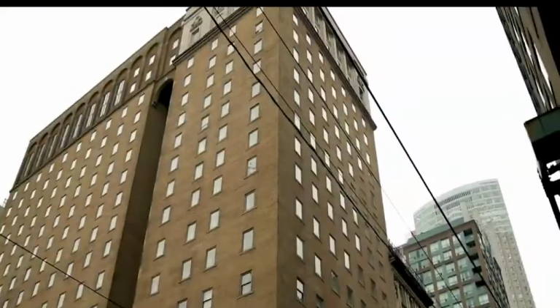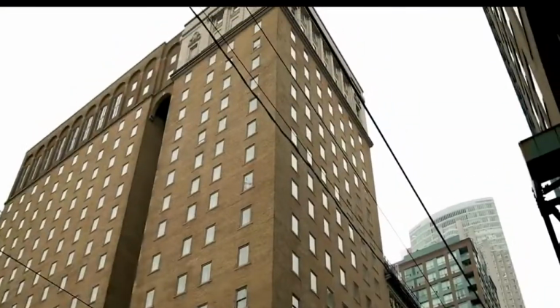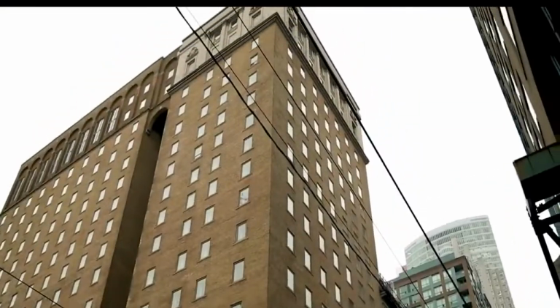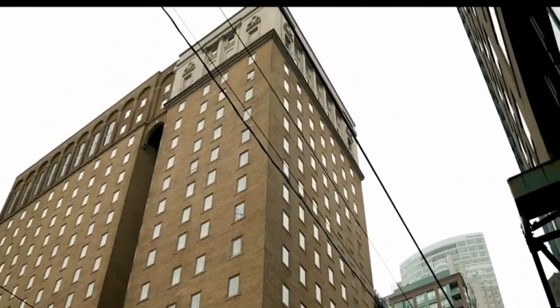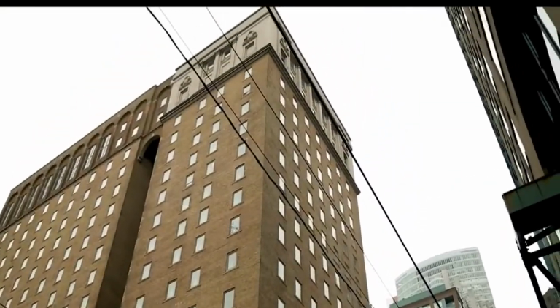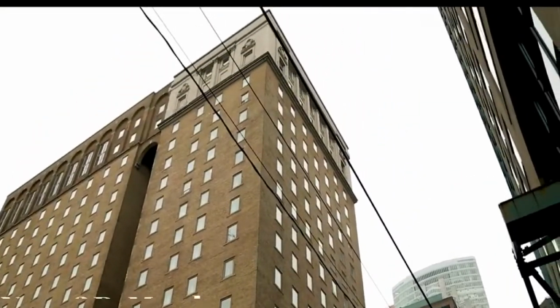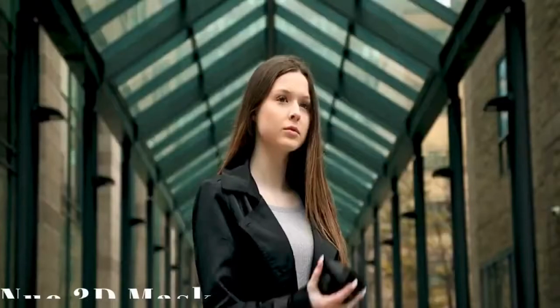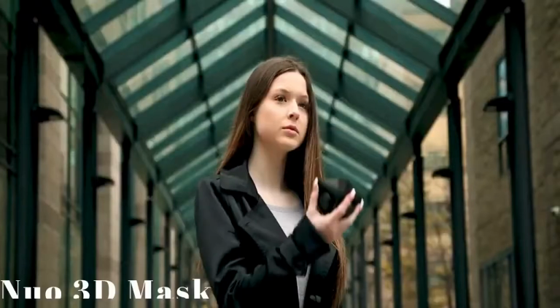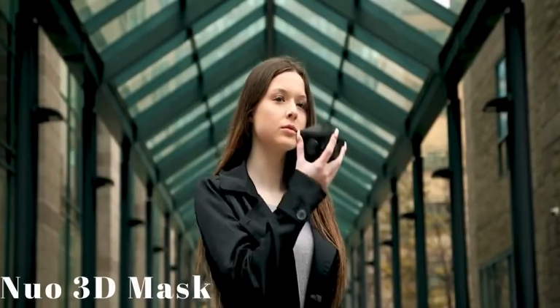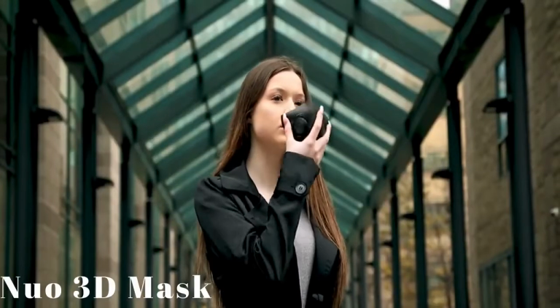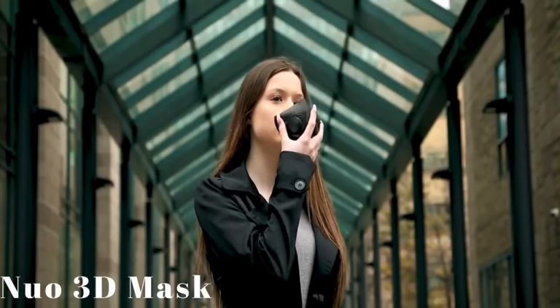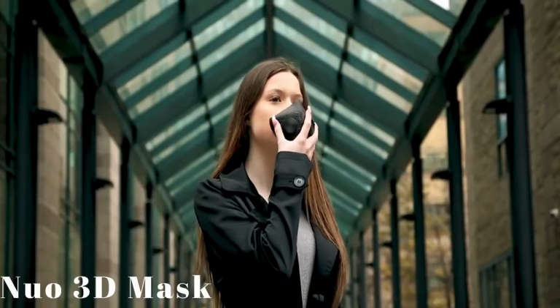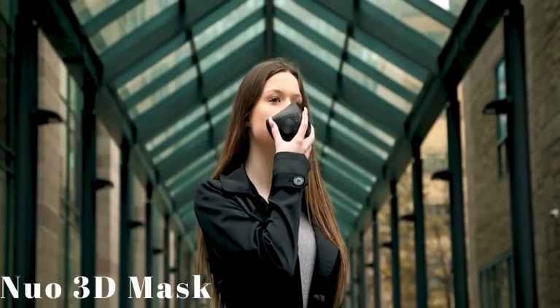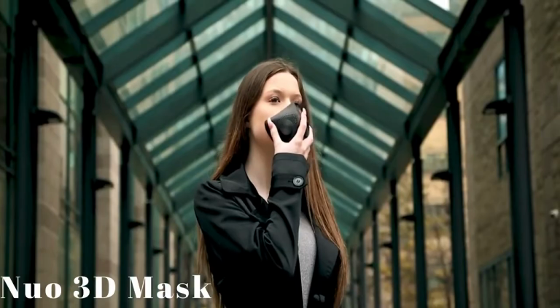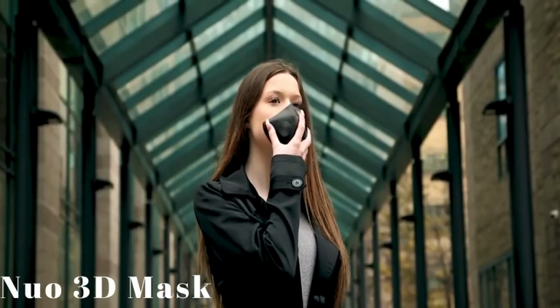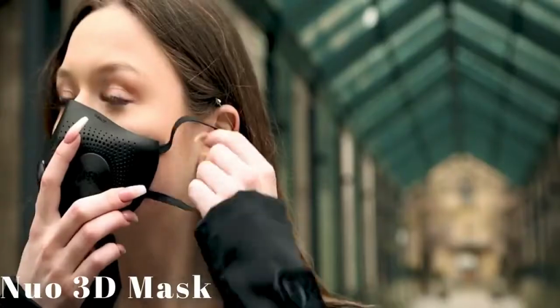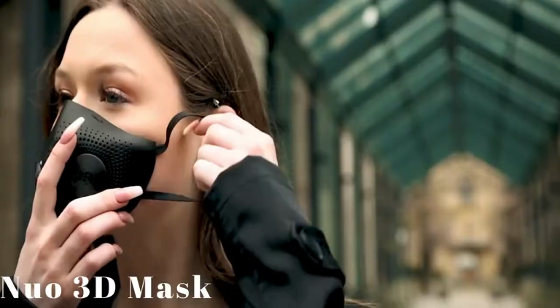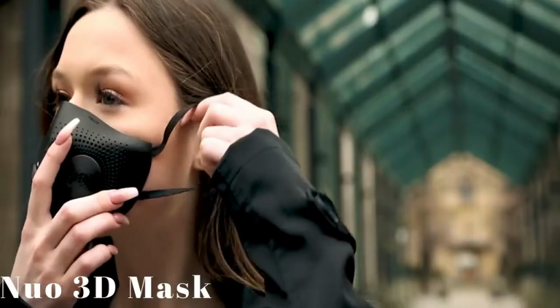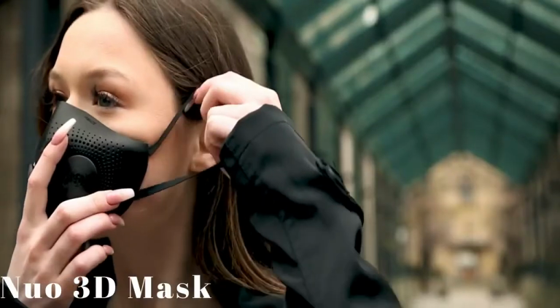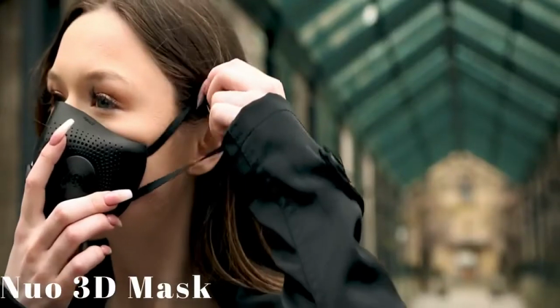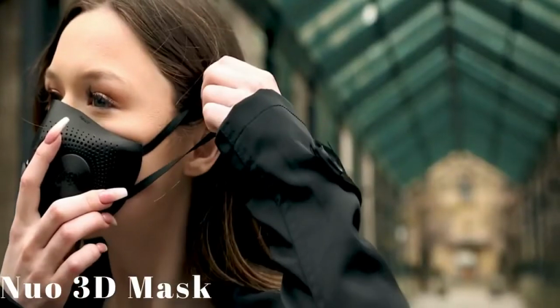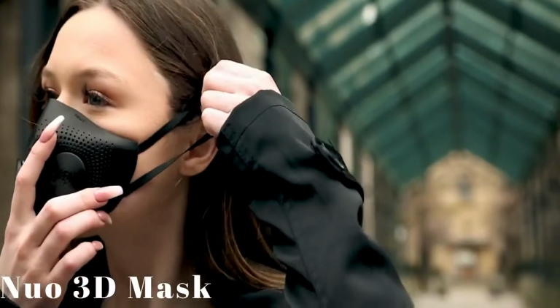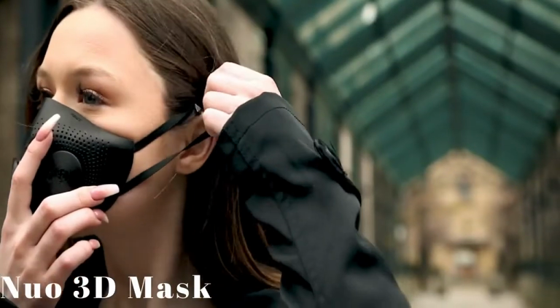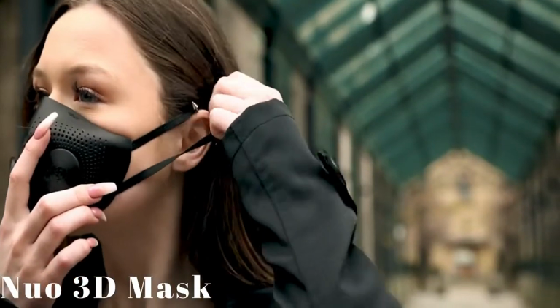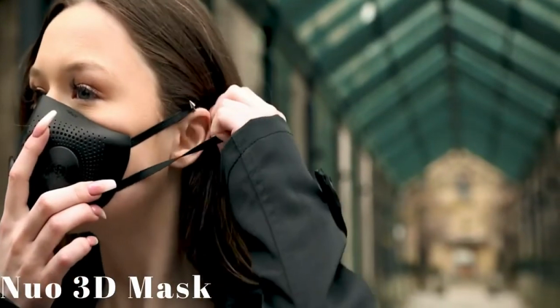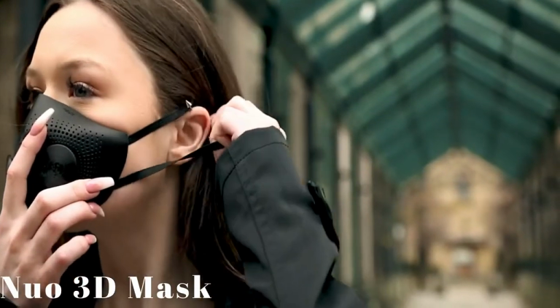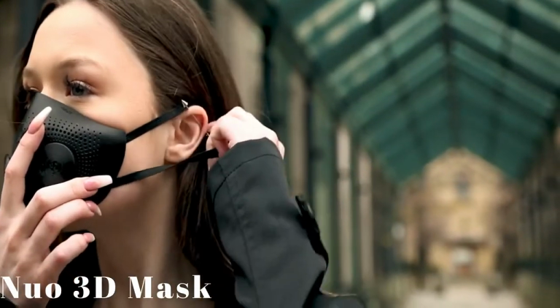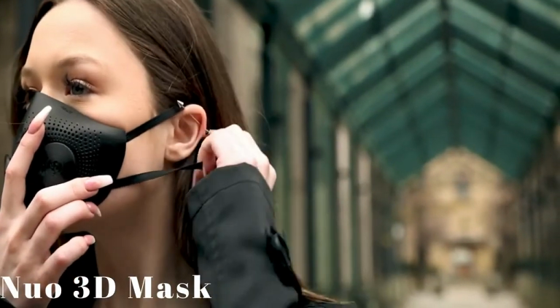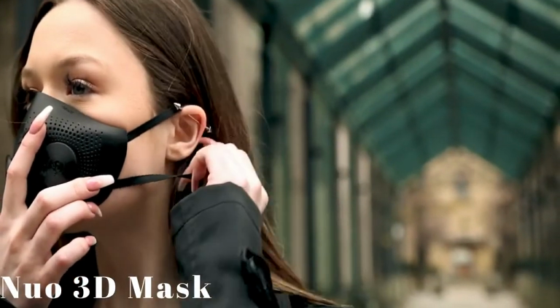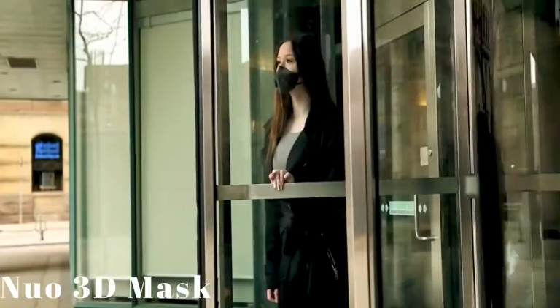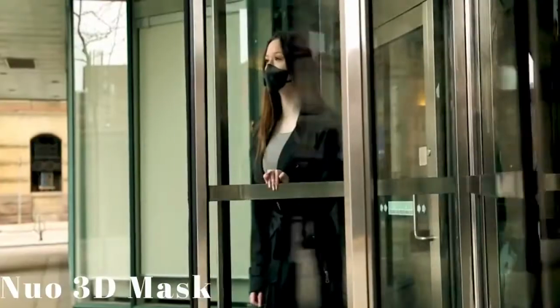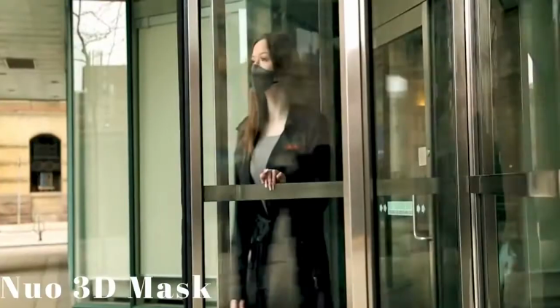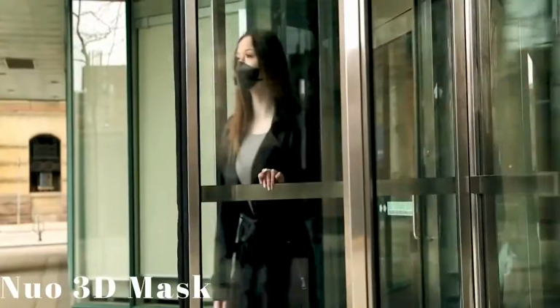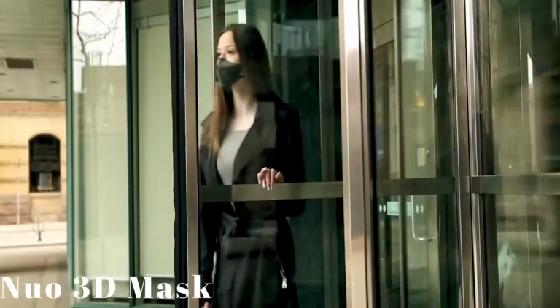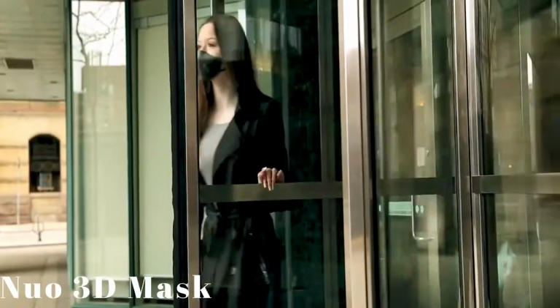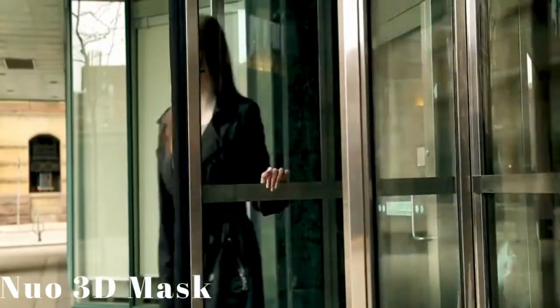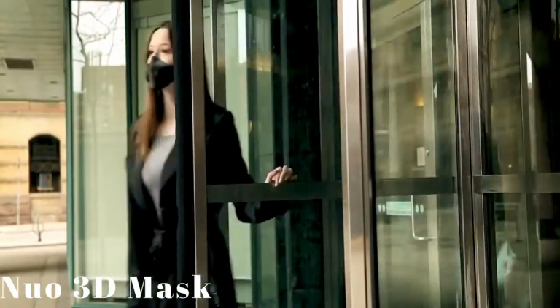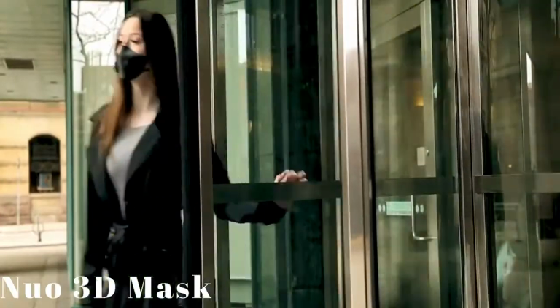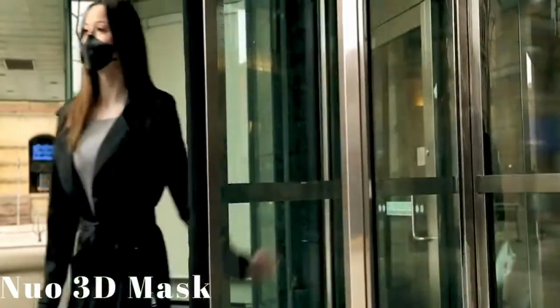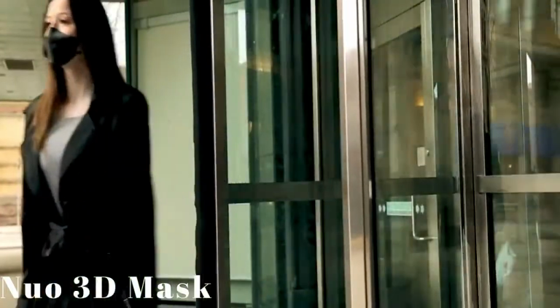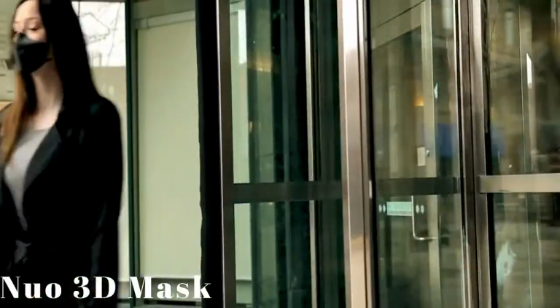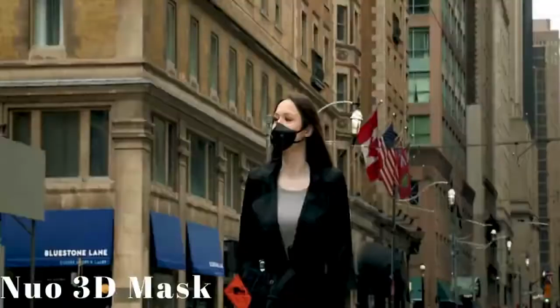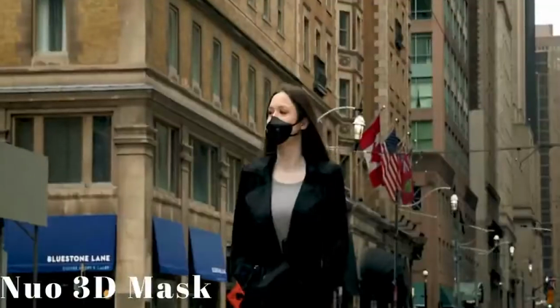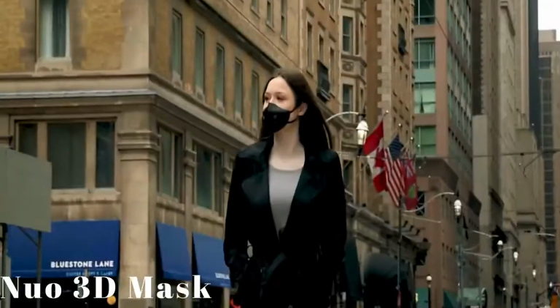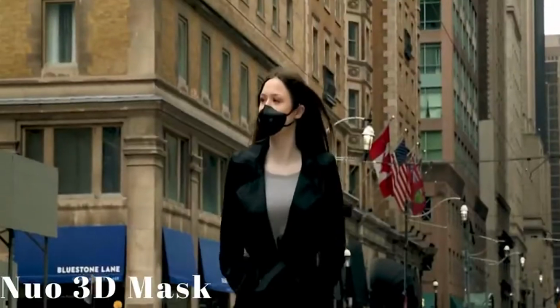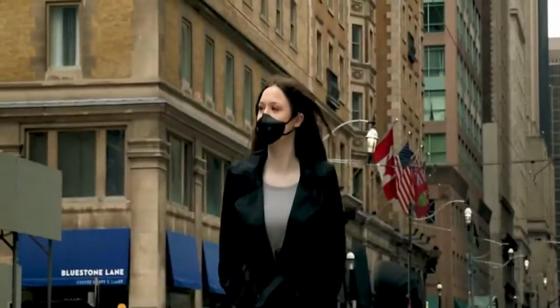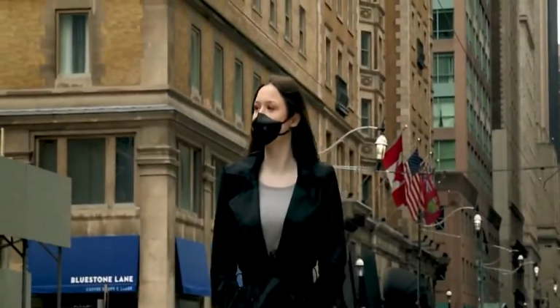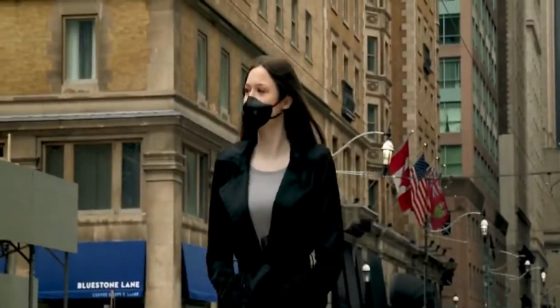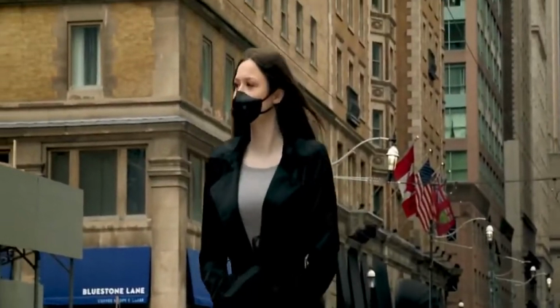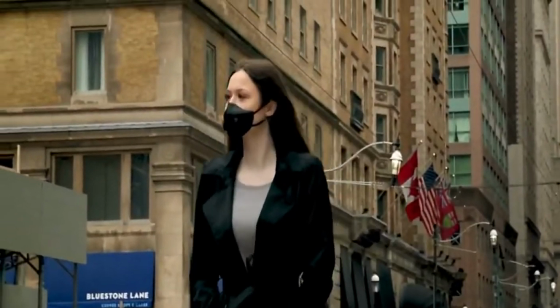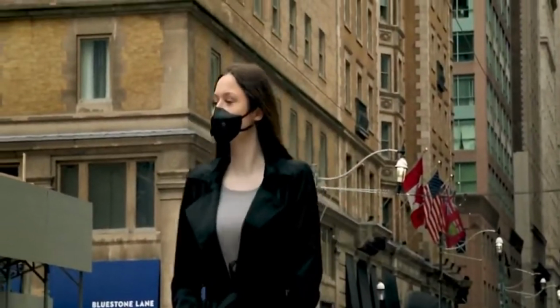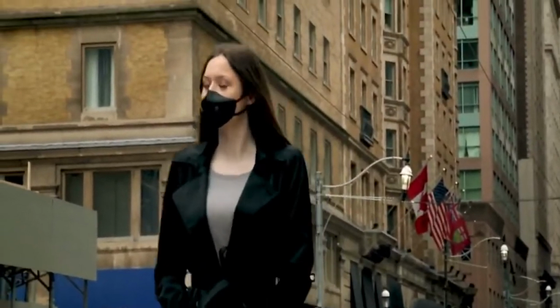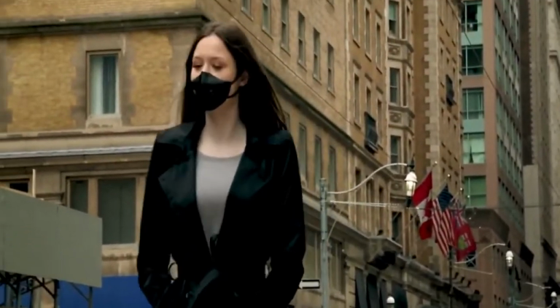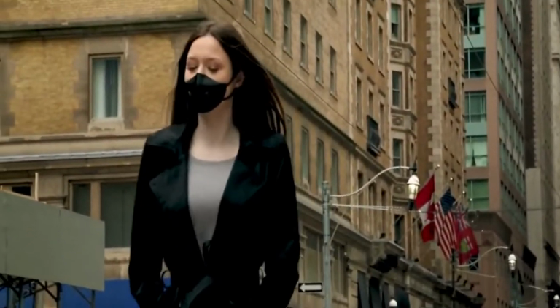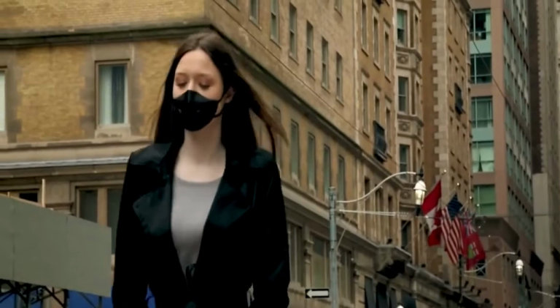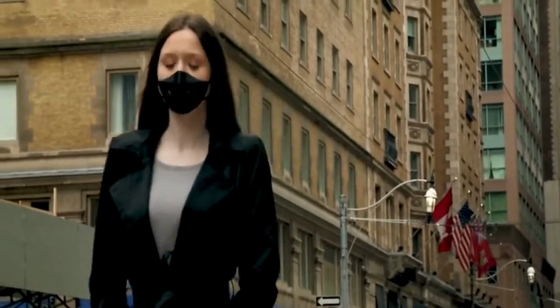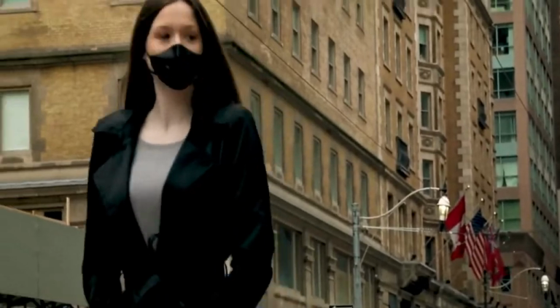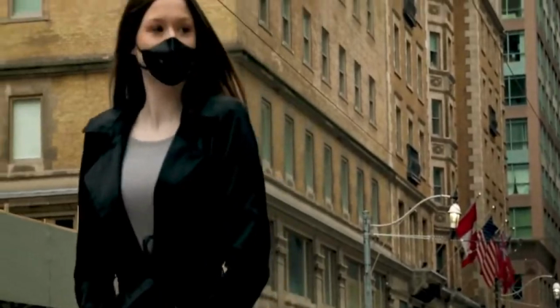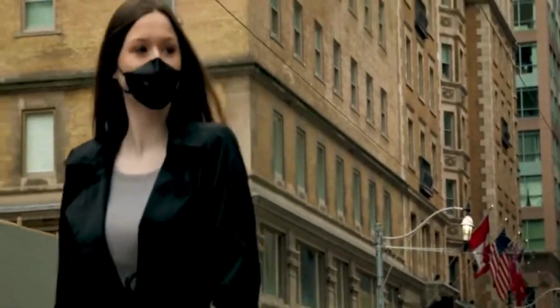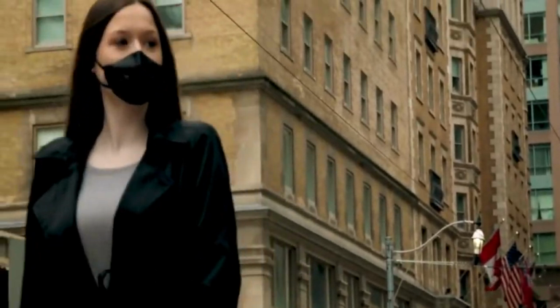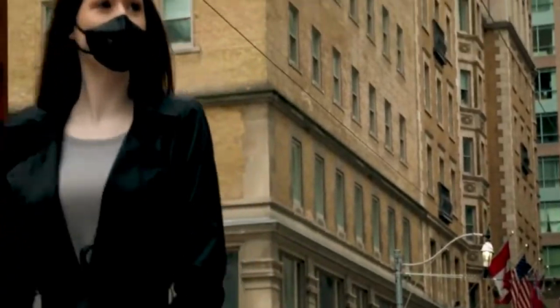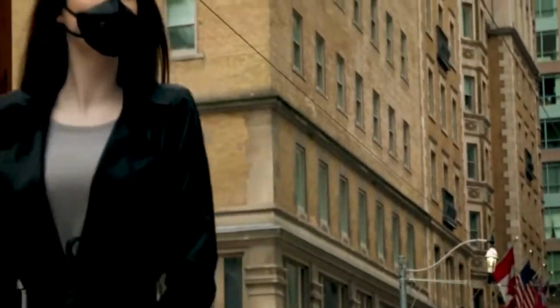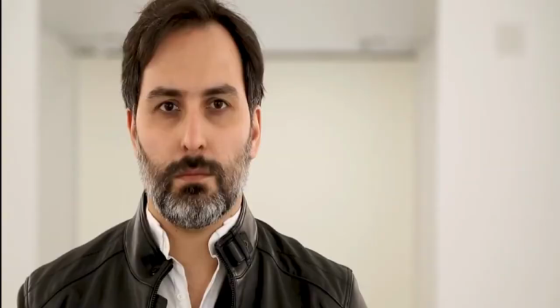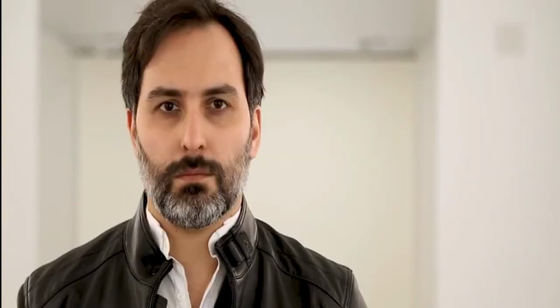Introducing the Neuro 3D Mask, a fully 3D printed mask which is tailored to your fit so that you can be fully protected in style.